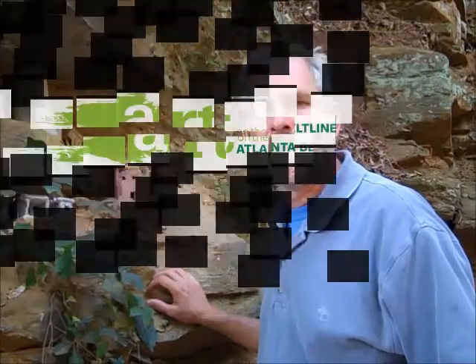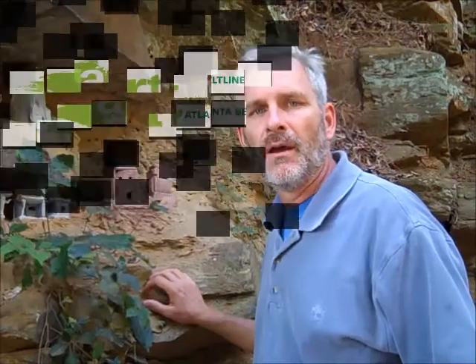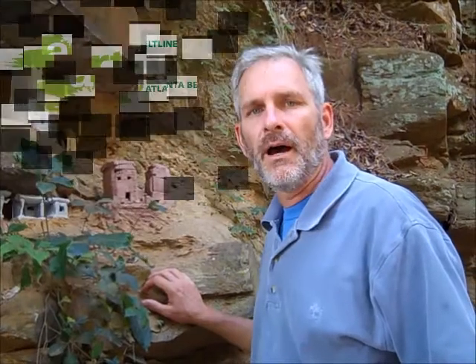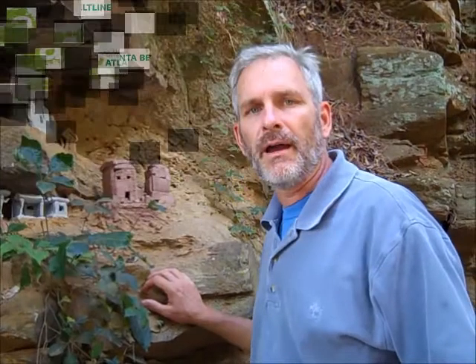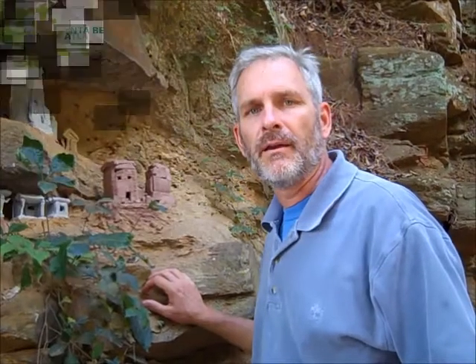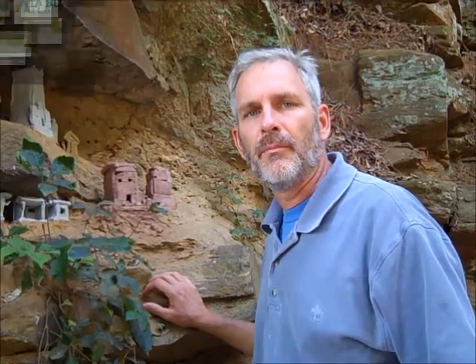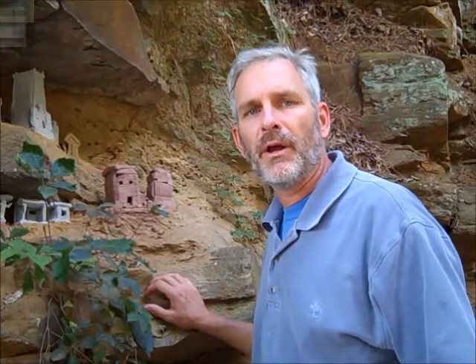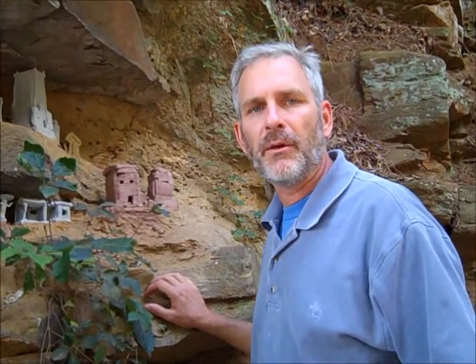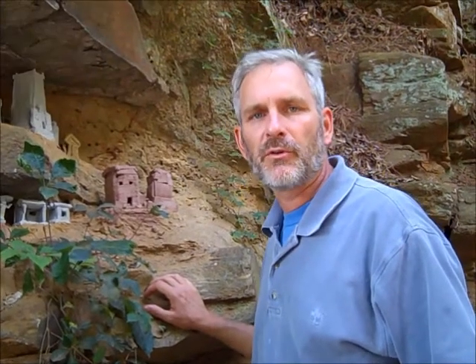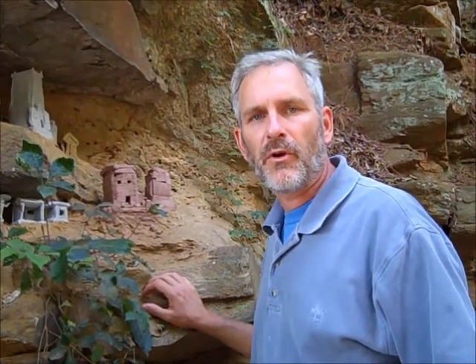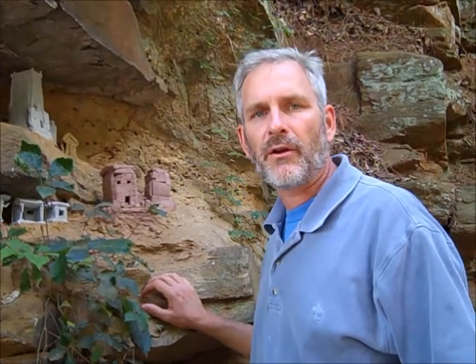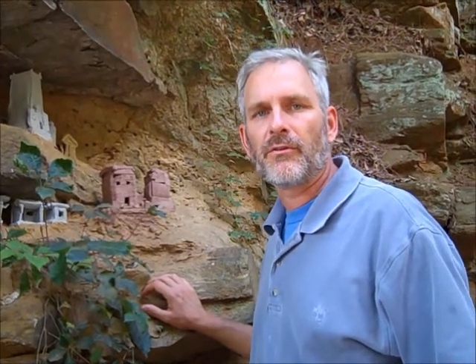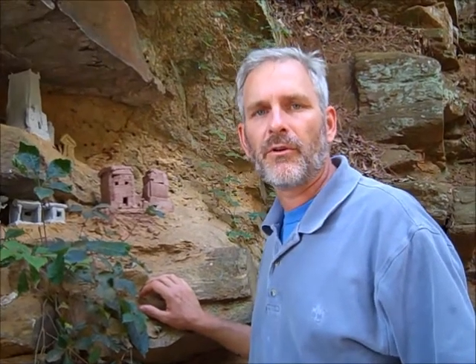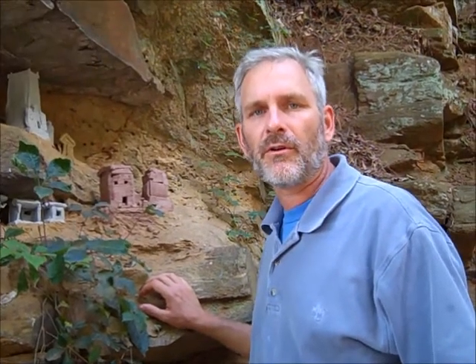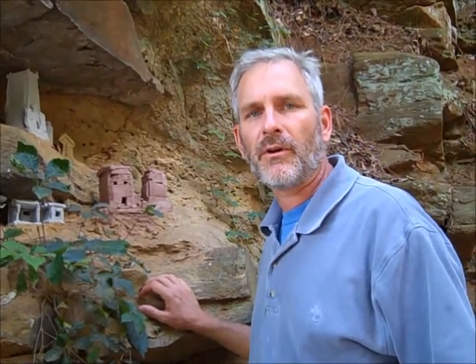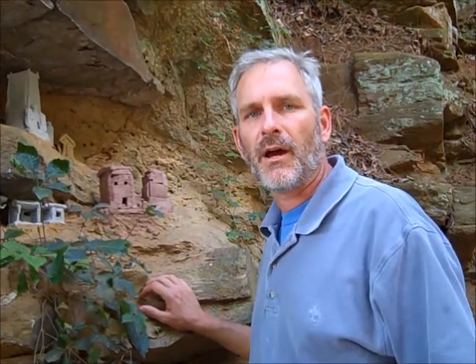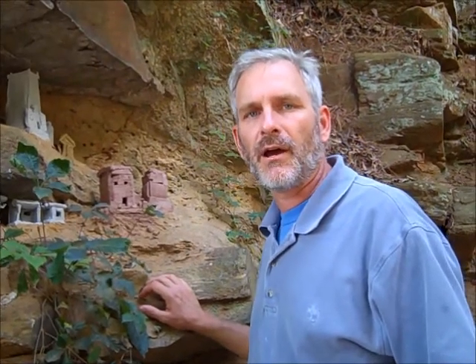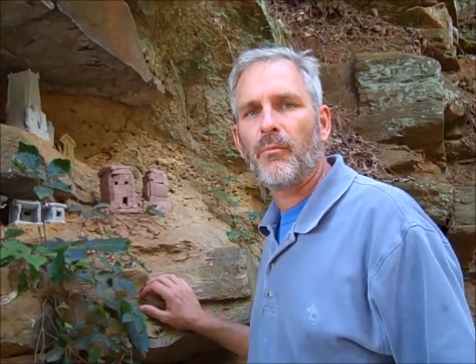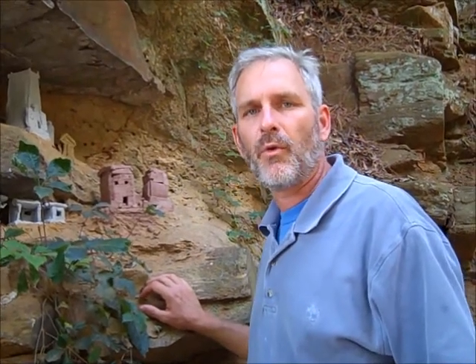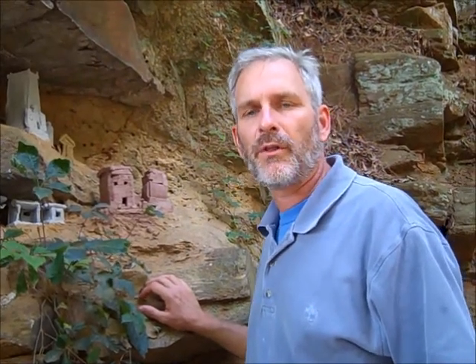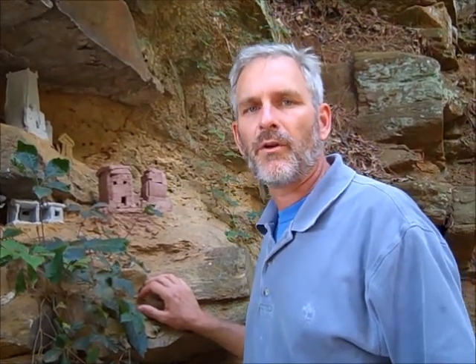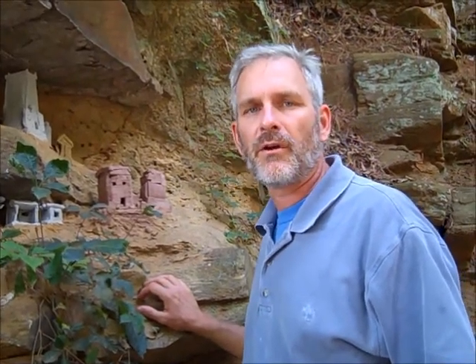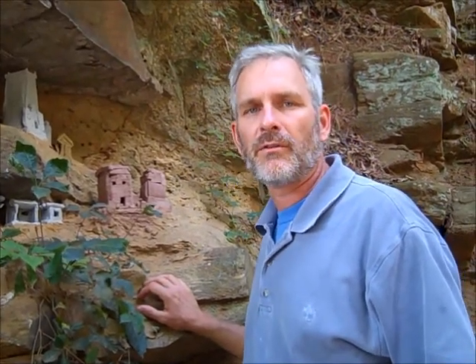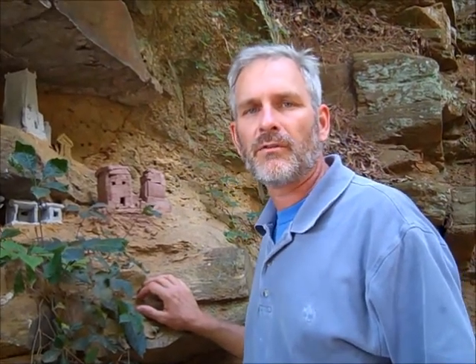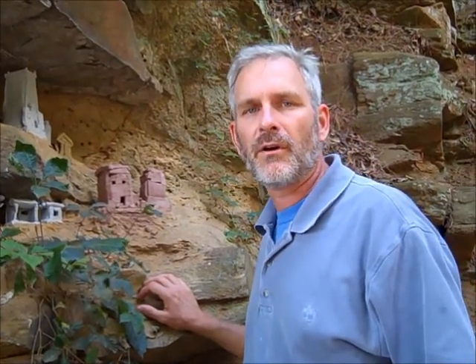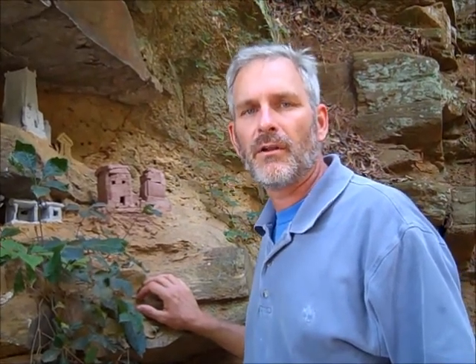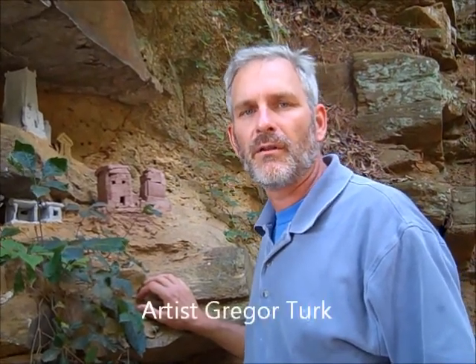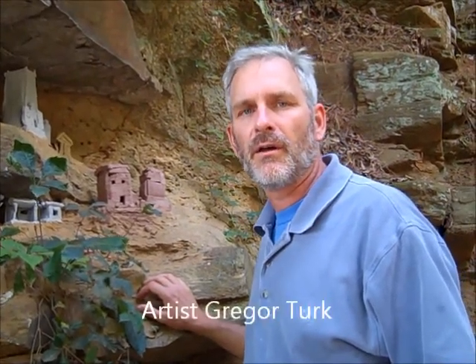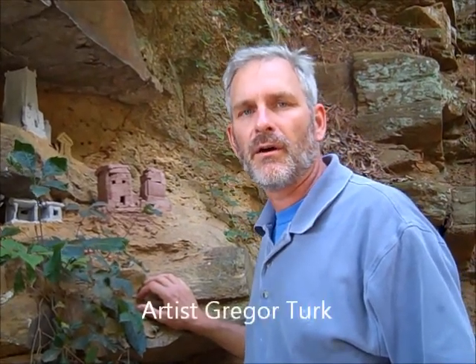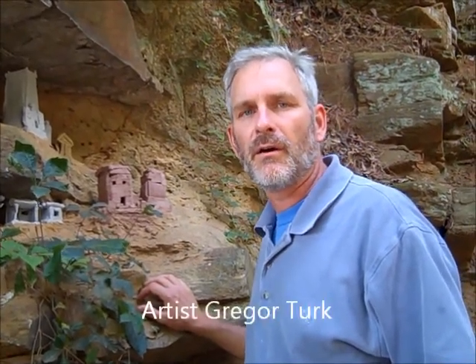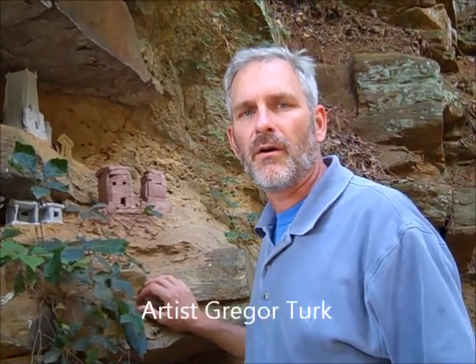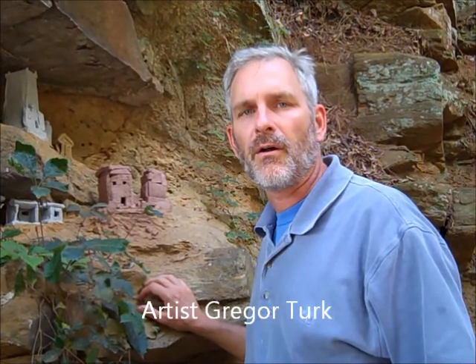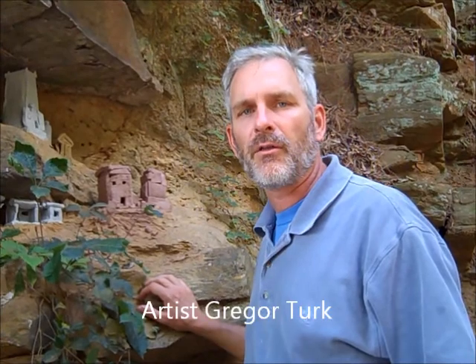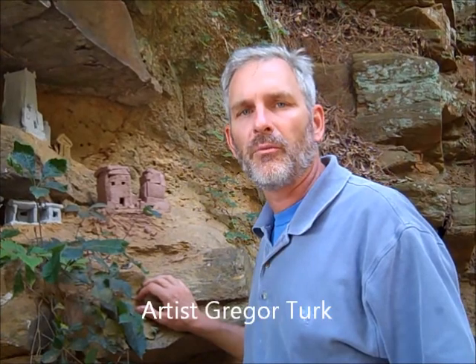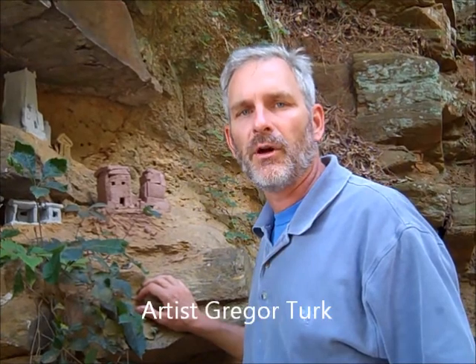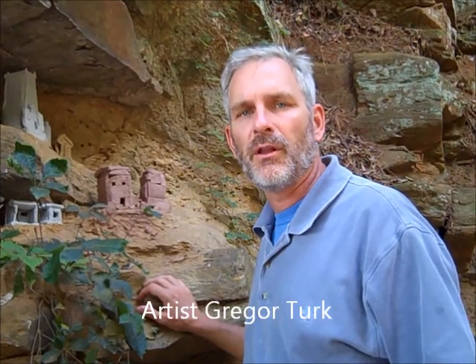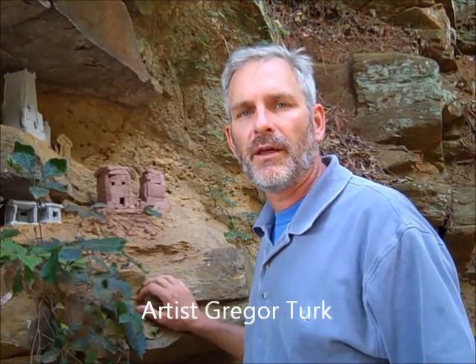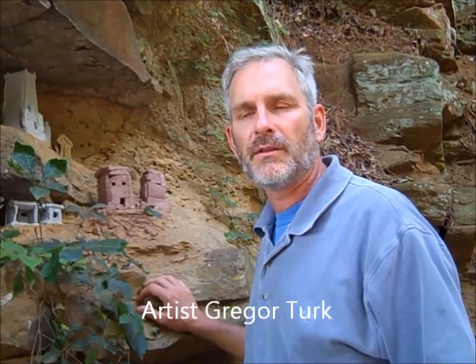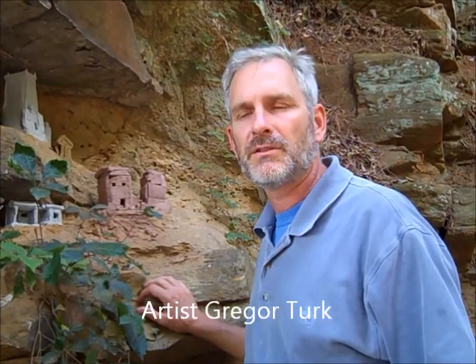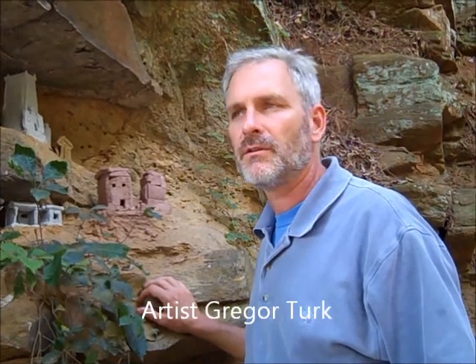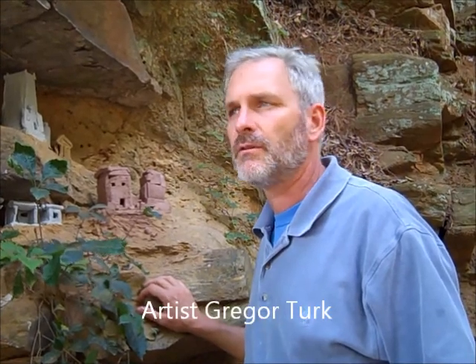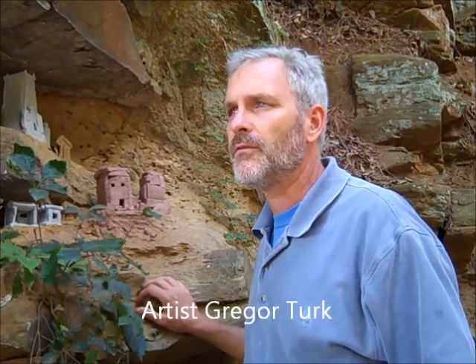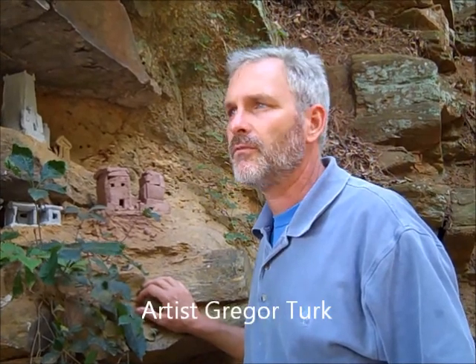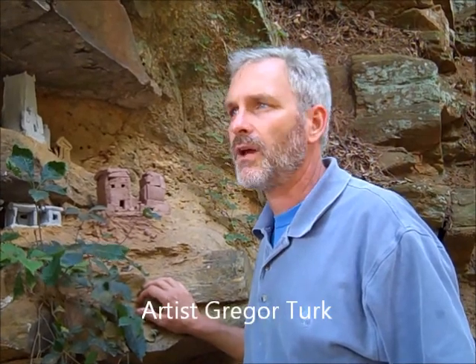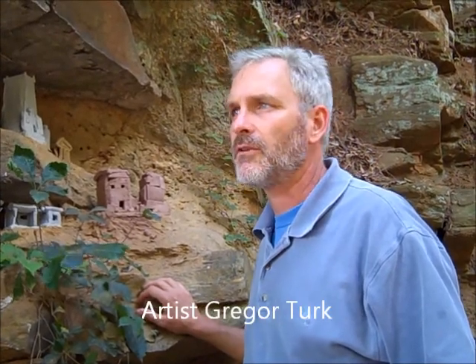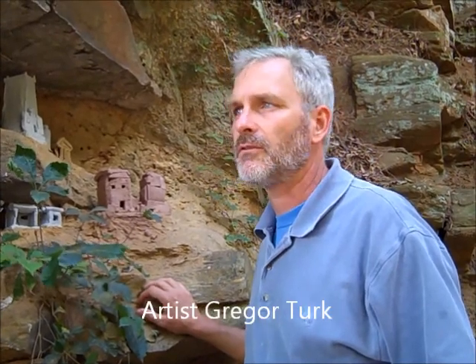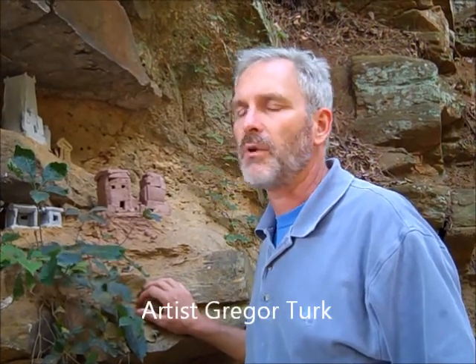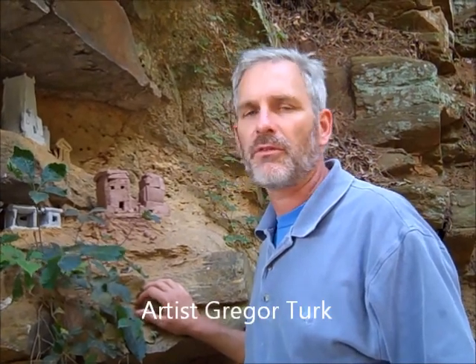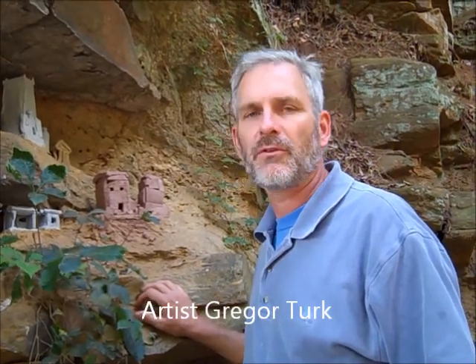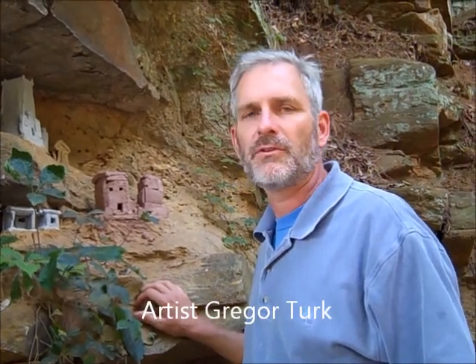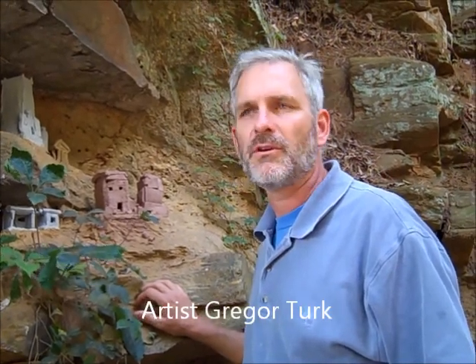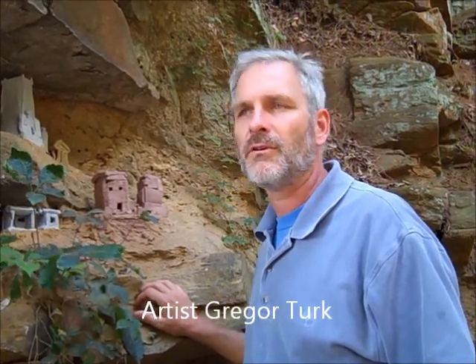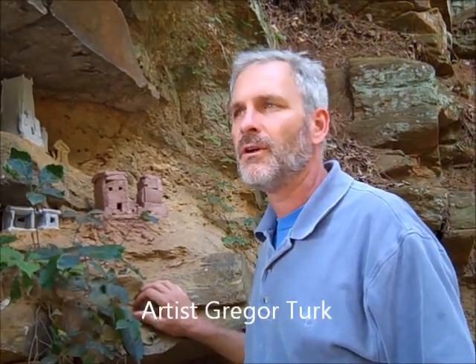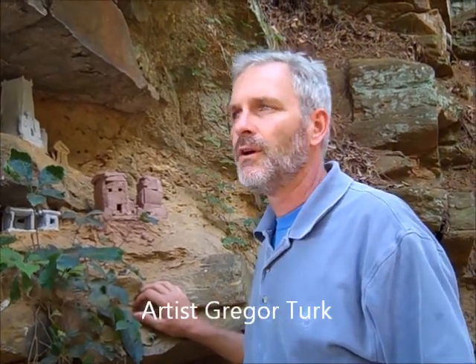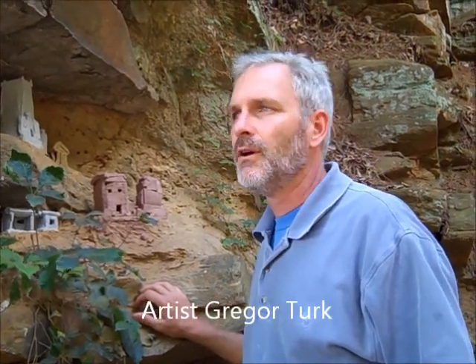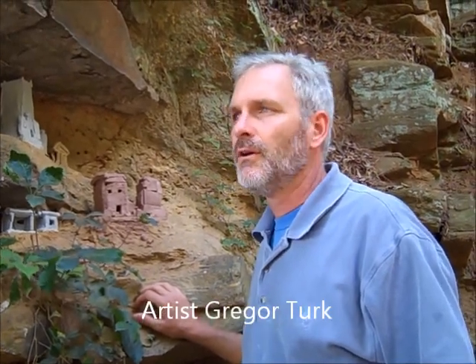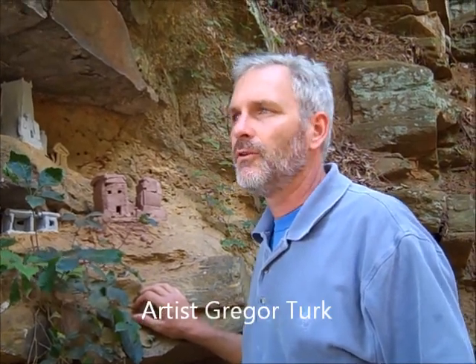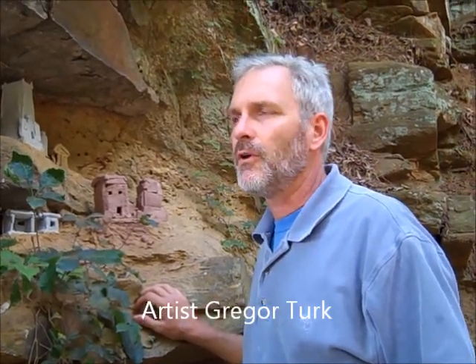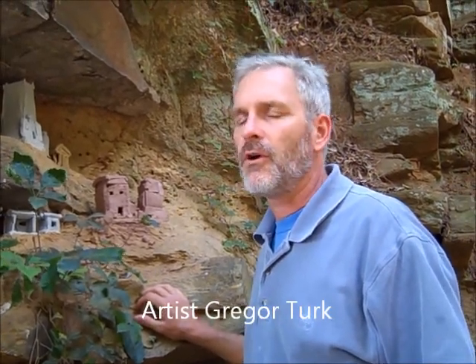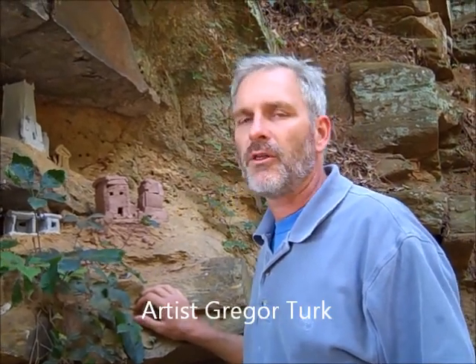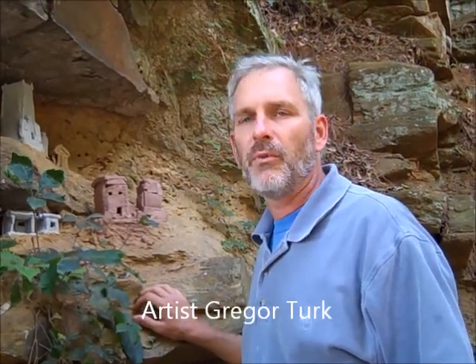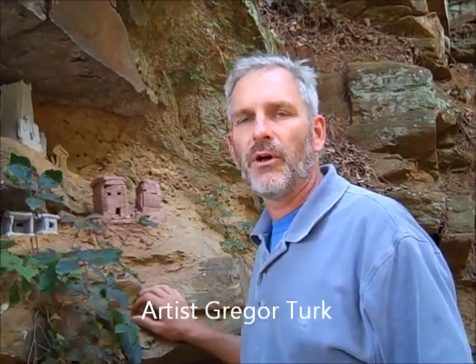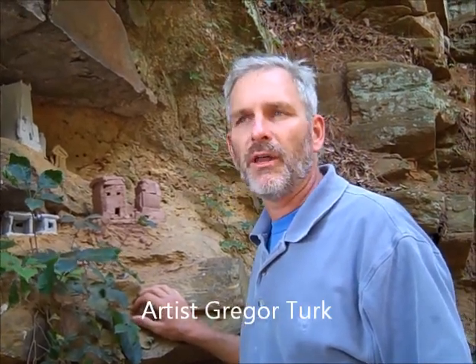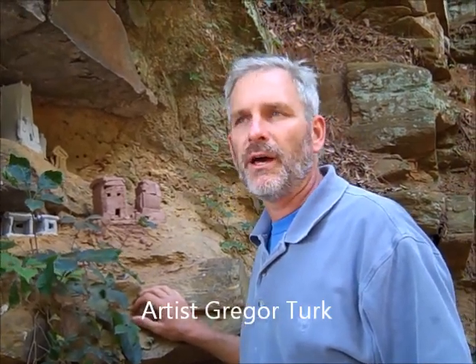Hi, my name is Gregor Turk. I'm one of the artists on Art on the Beltline this year. In fact, this is my third year doing Art on the Beltline.